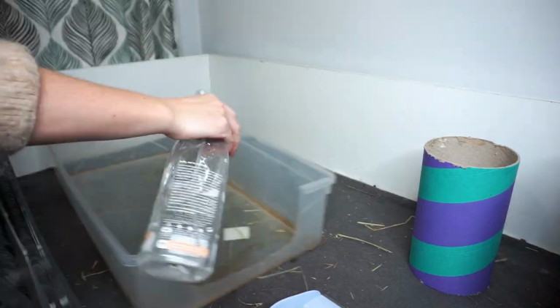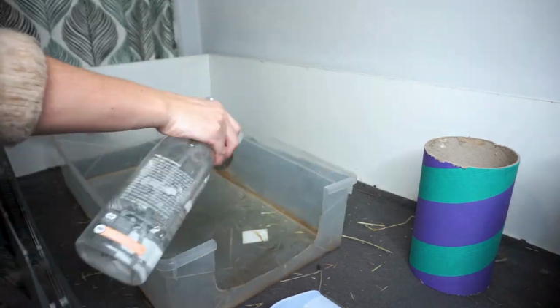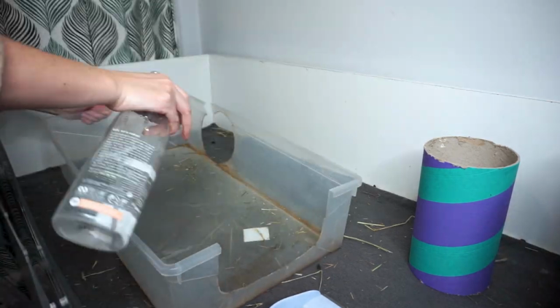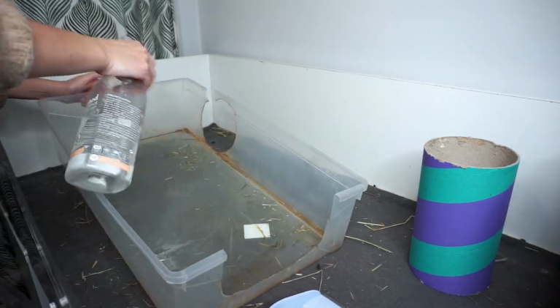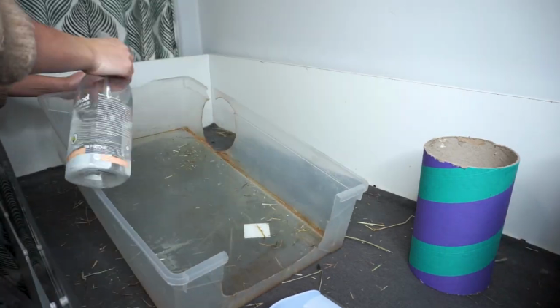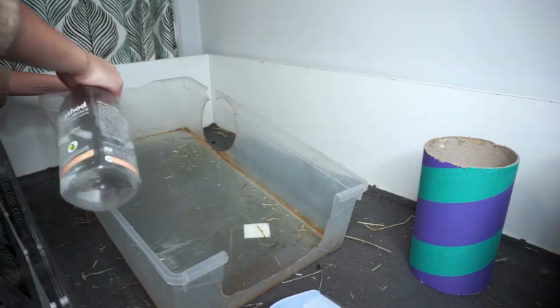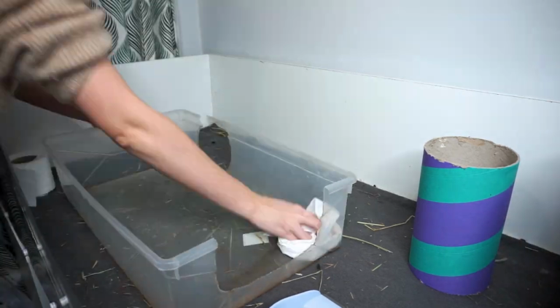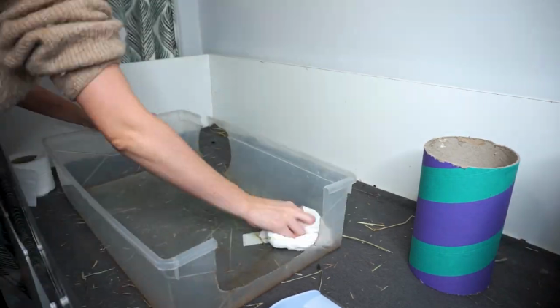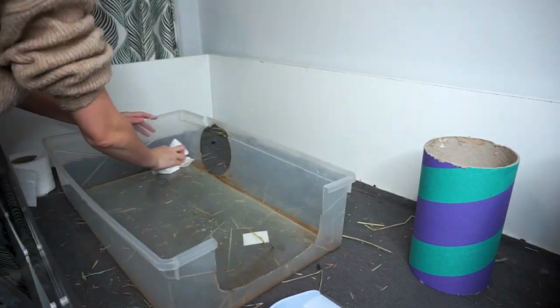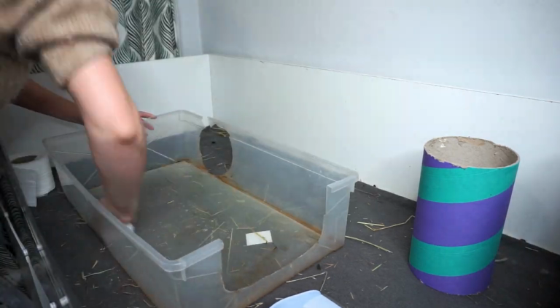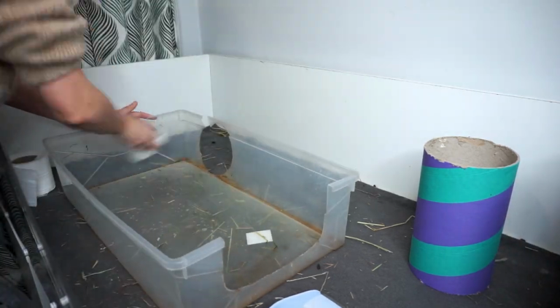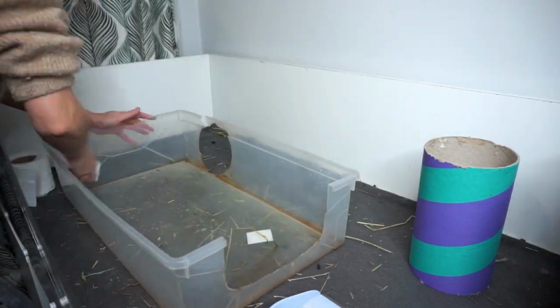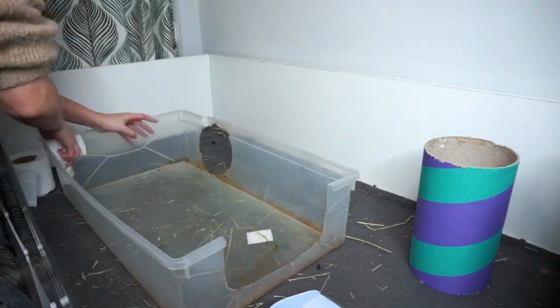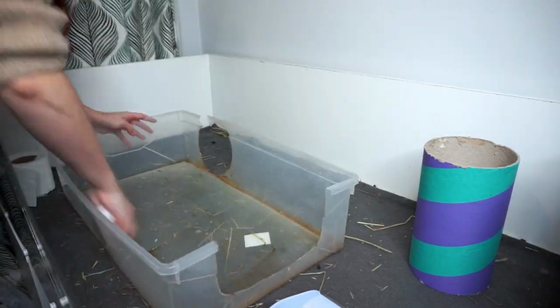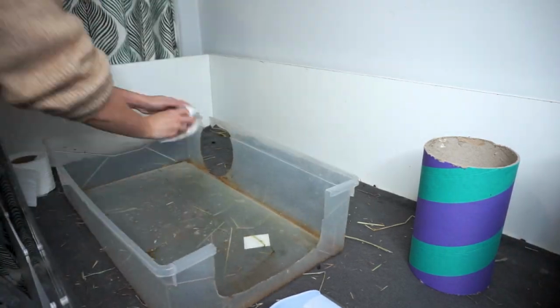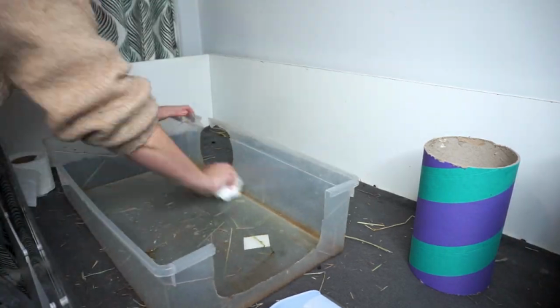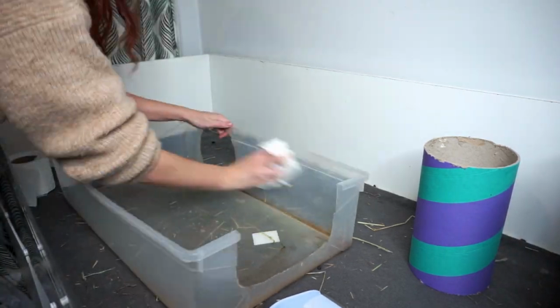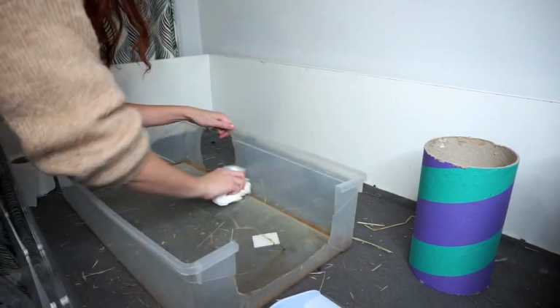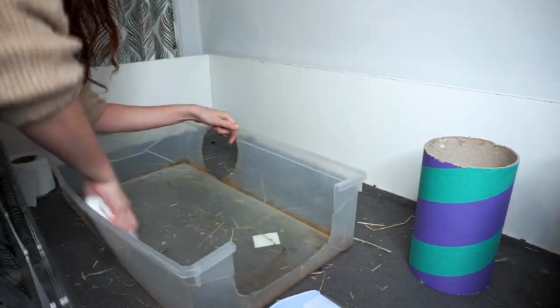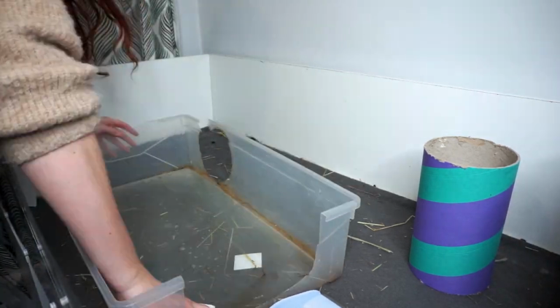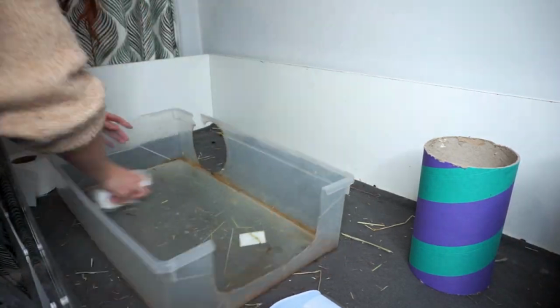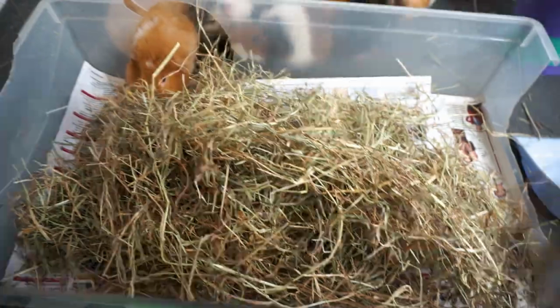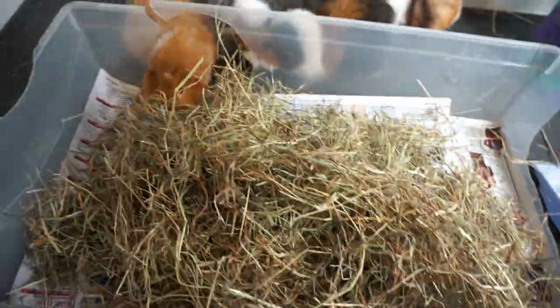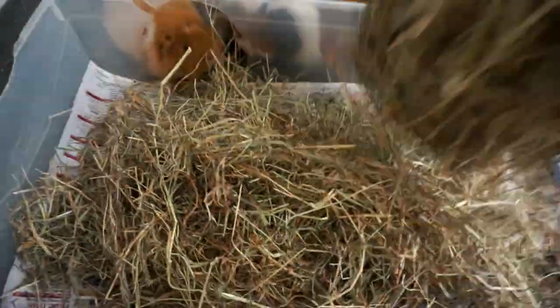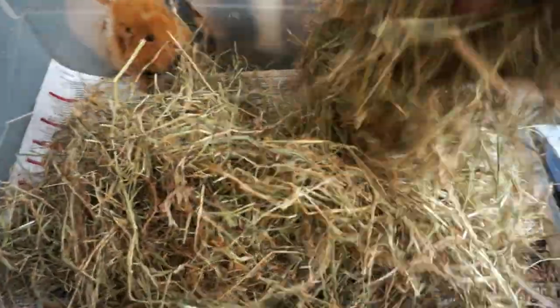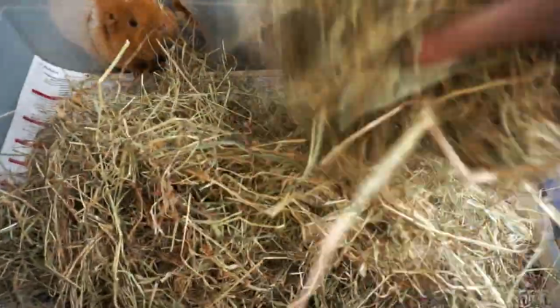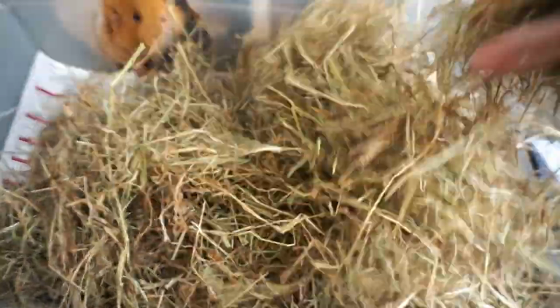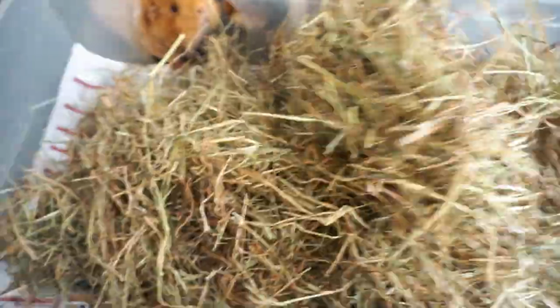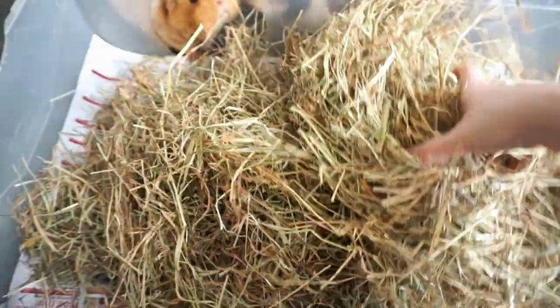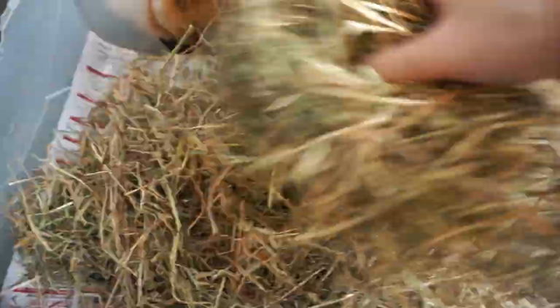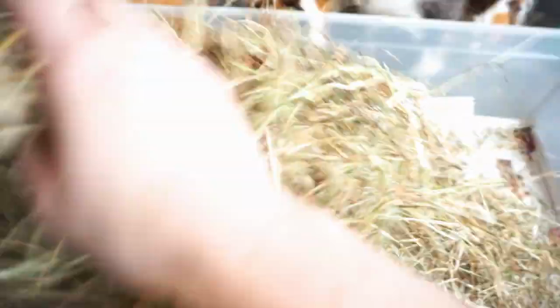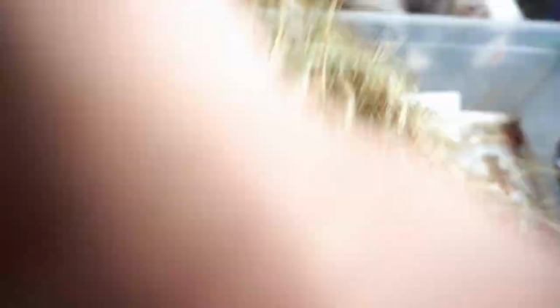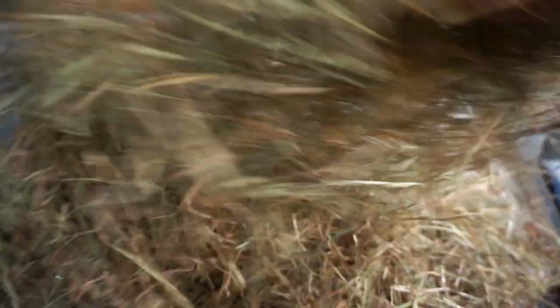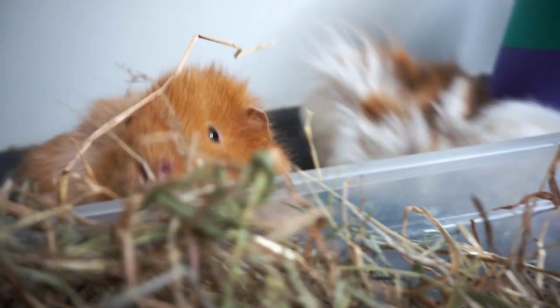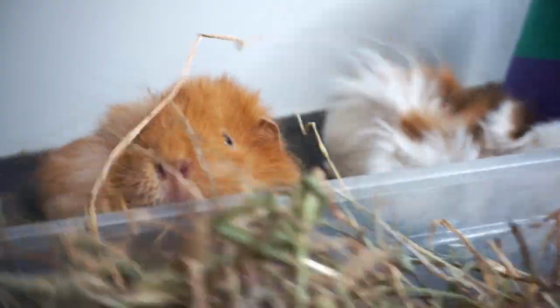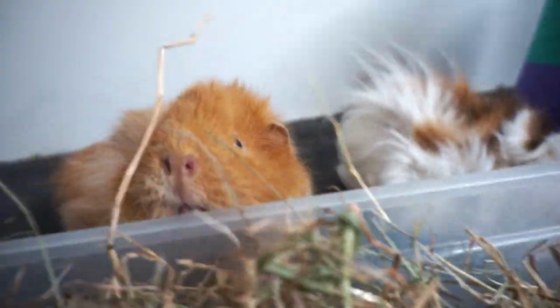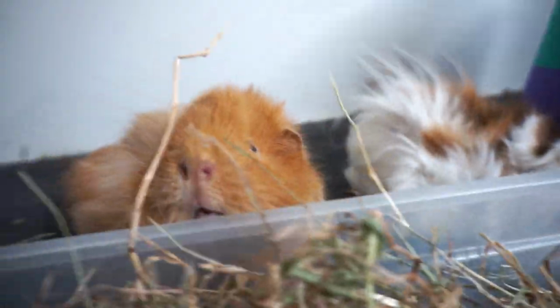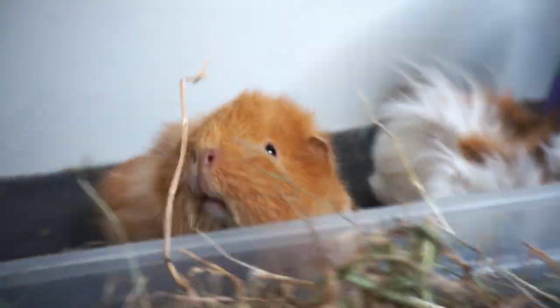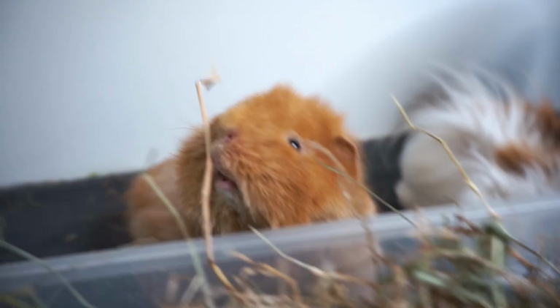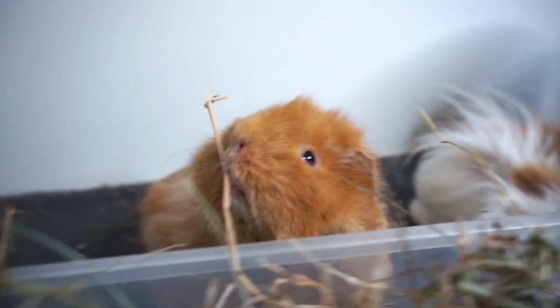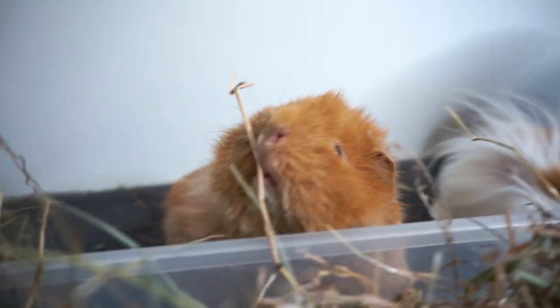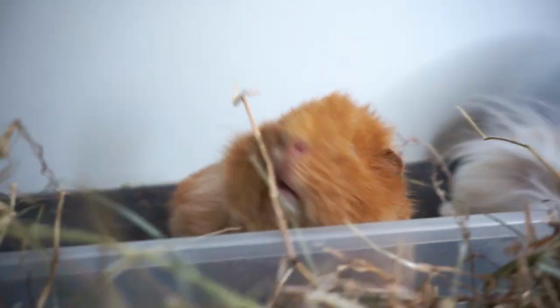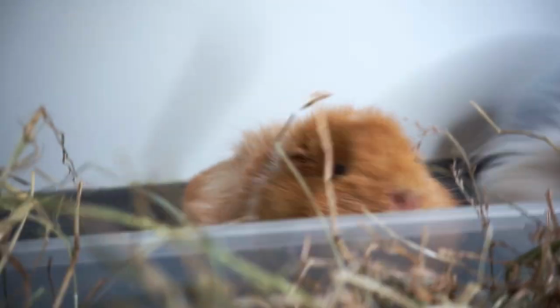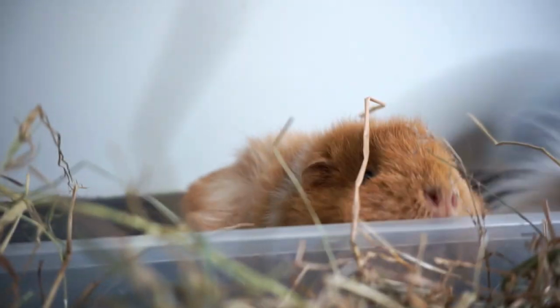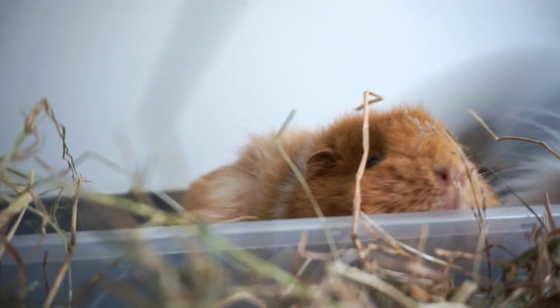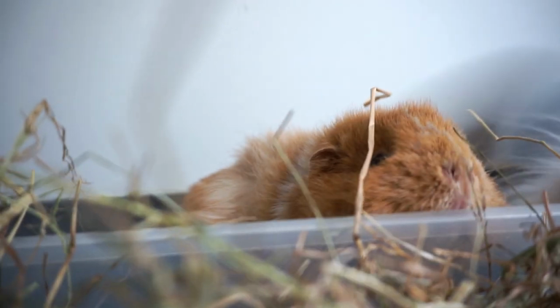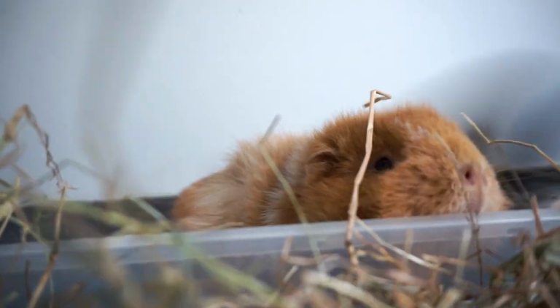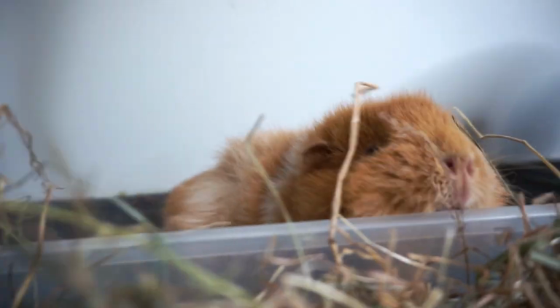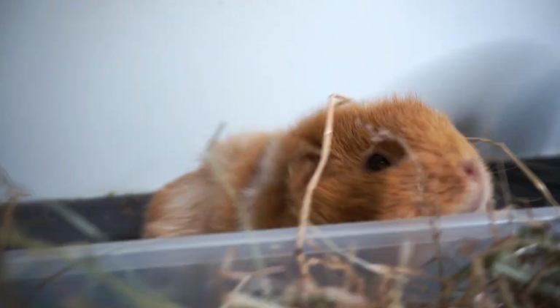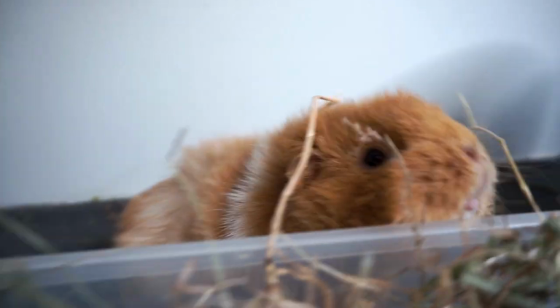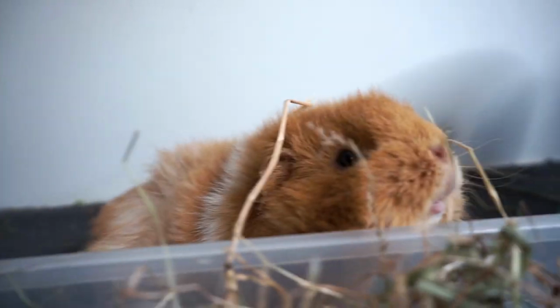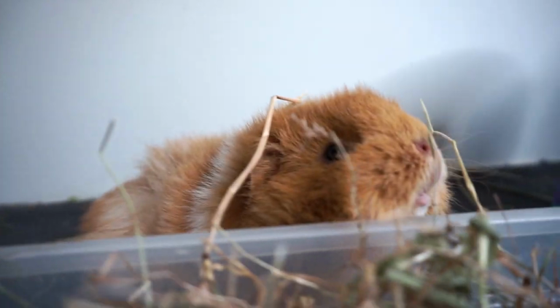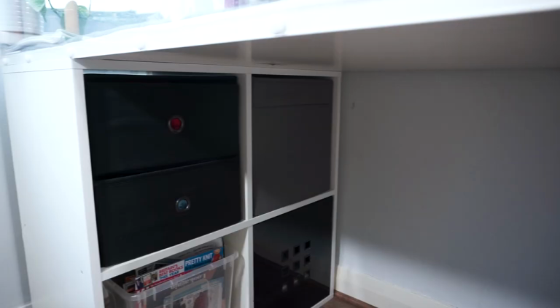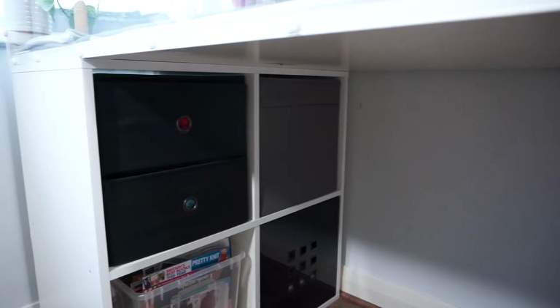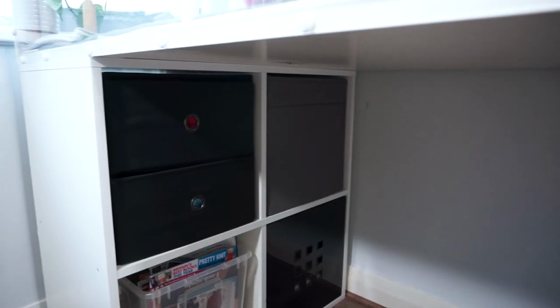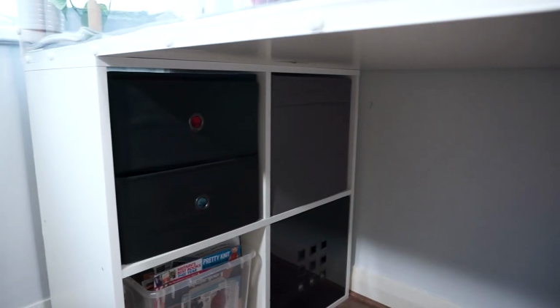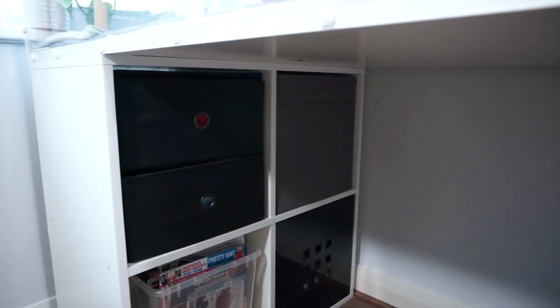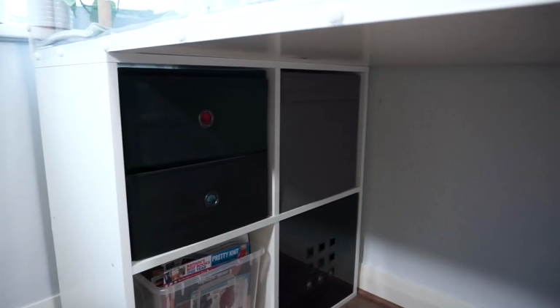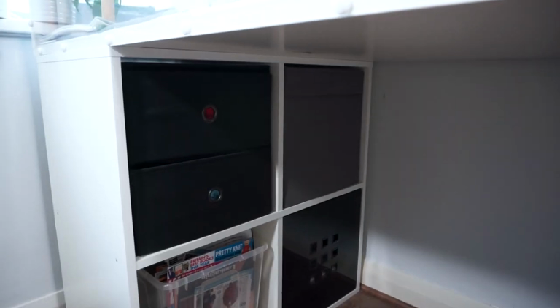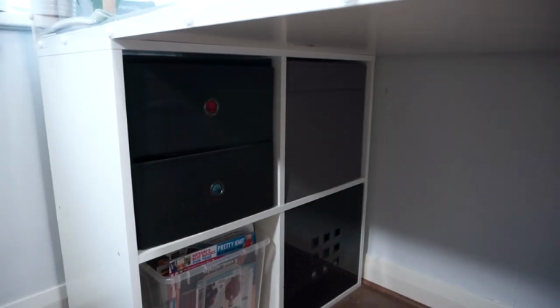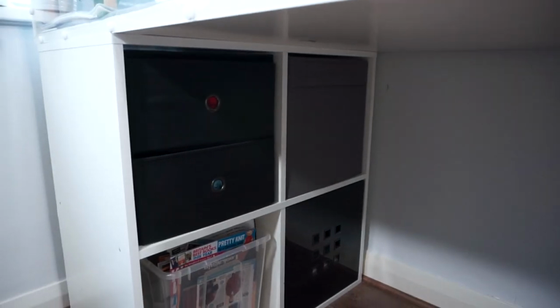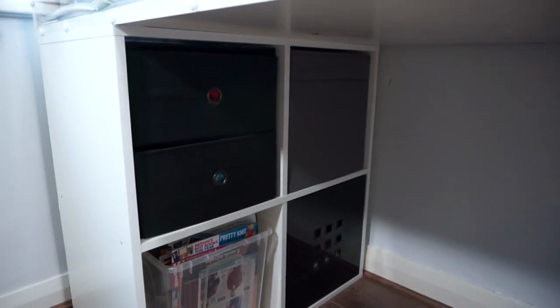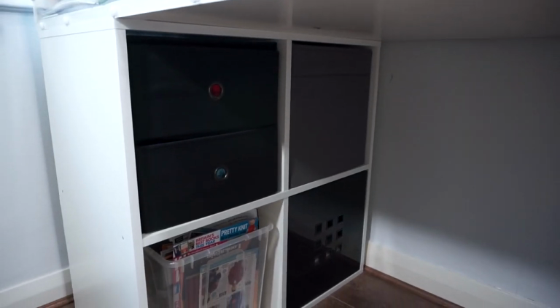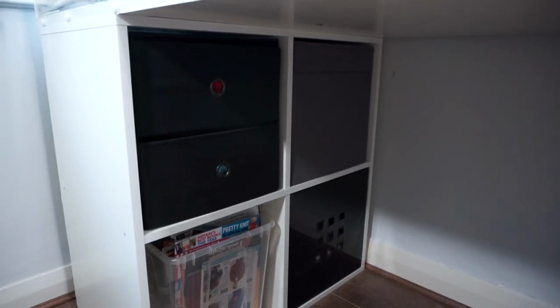Because it's up at tabletop height it's really easy to clean them out, and there's also a lot of integrated storage built in with the cage.